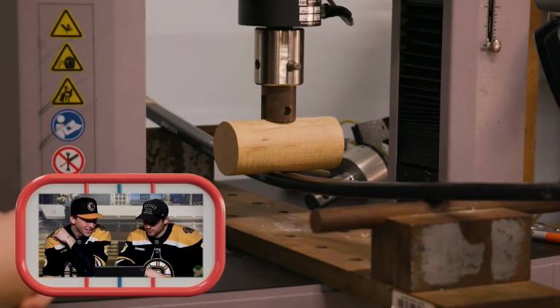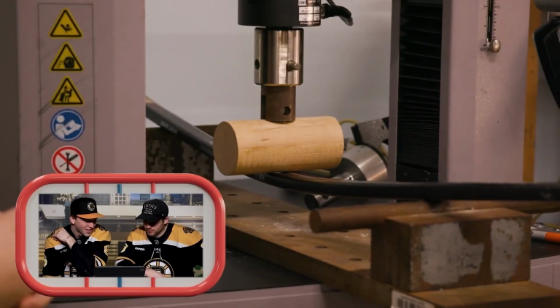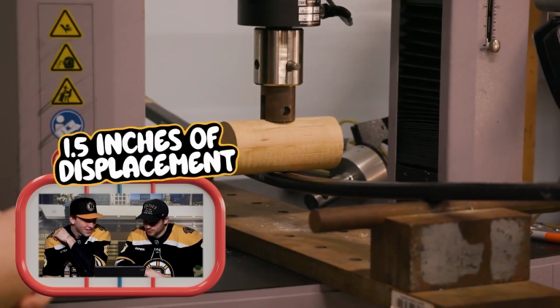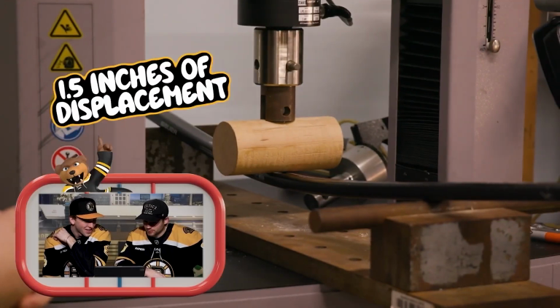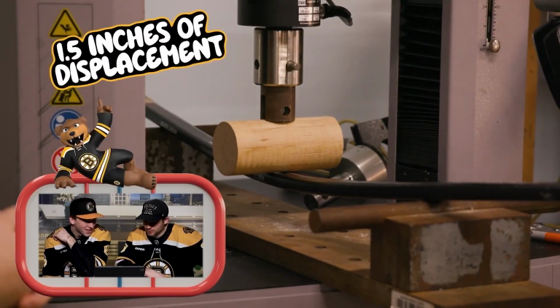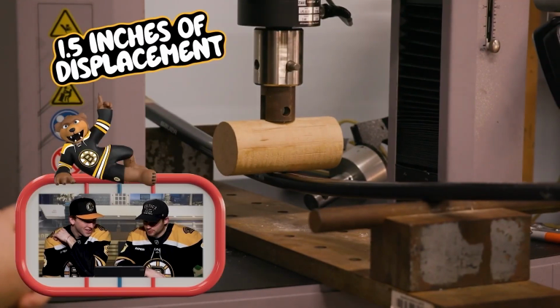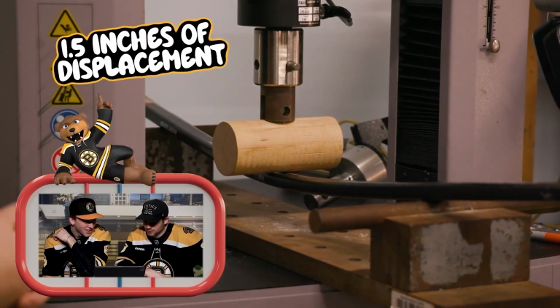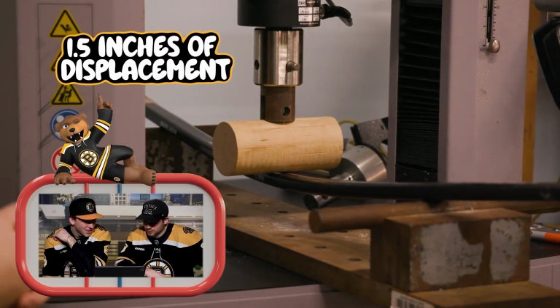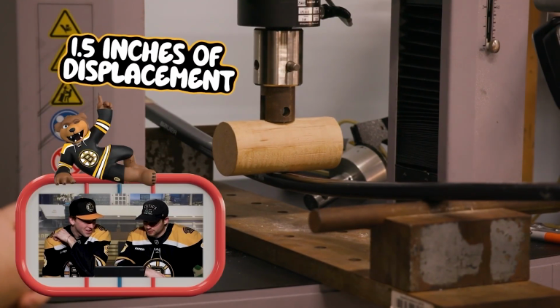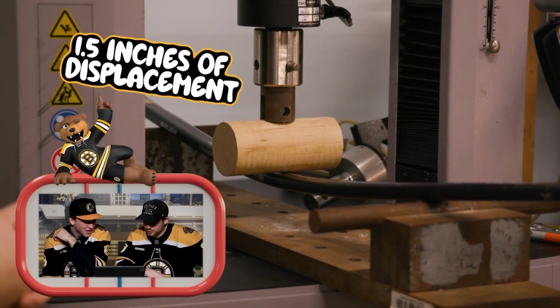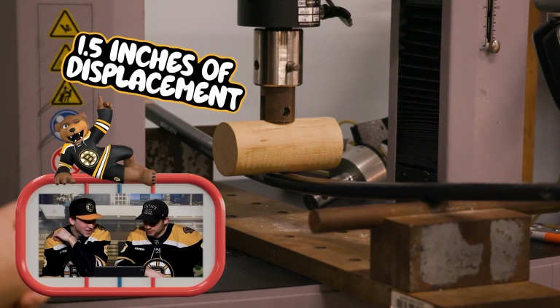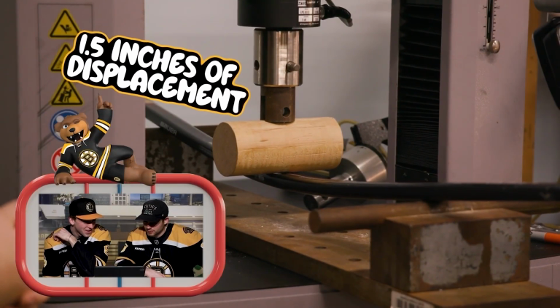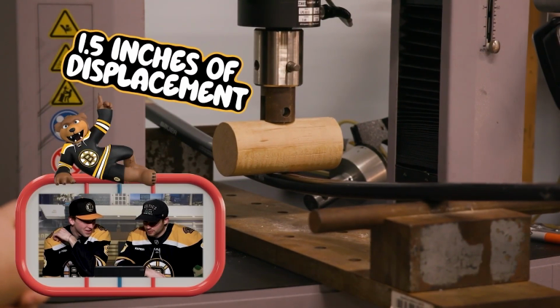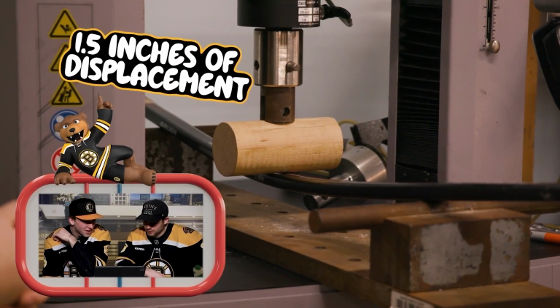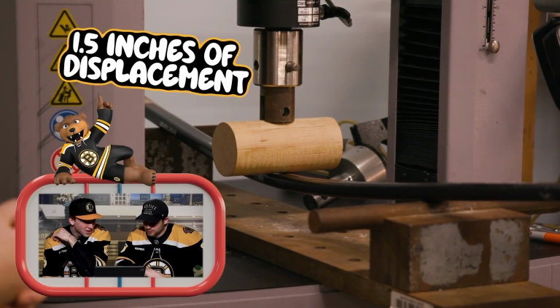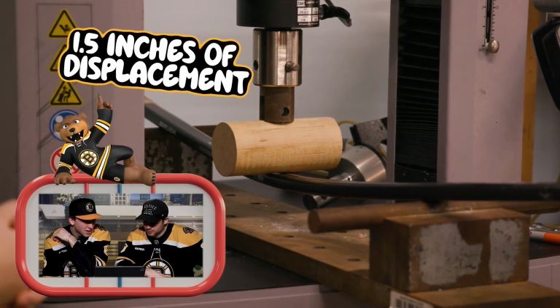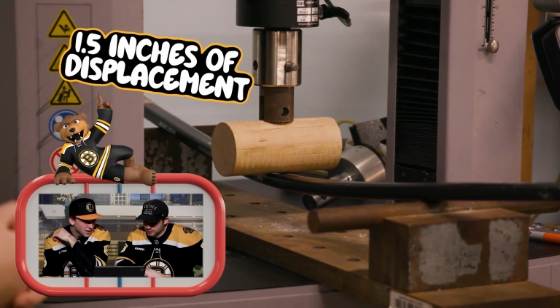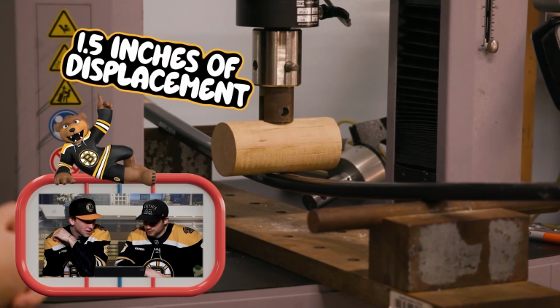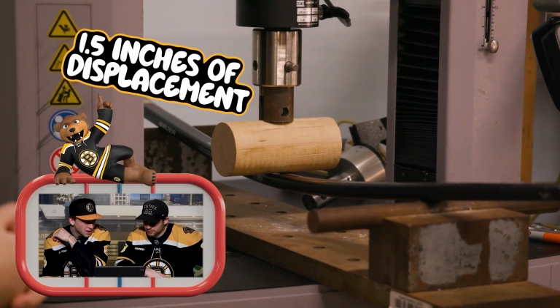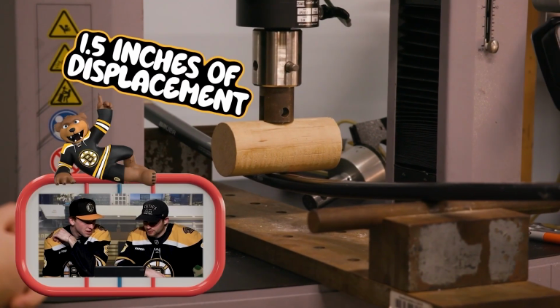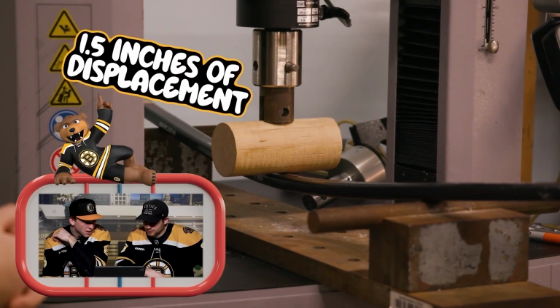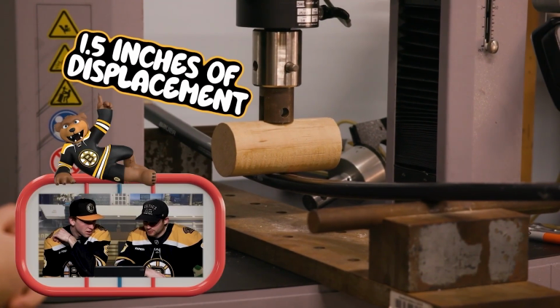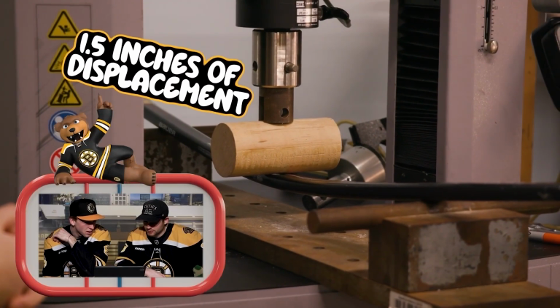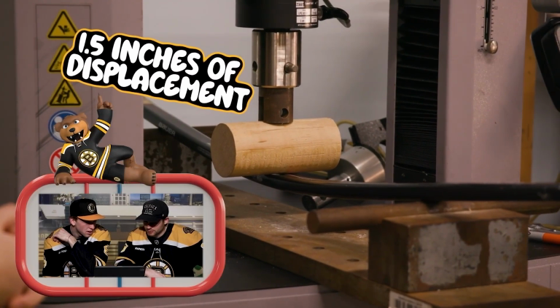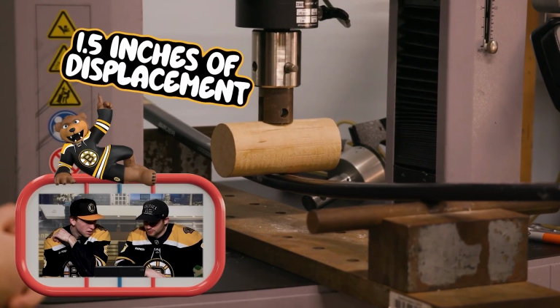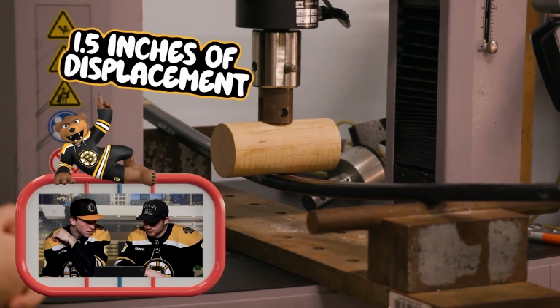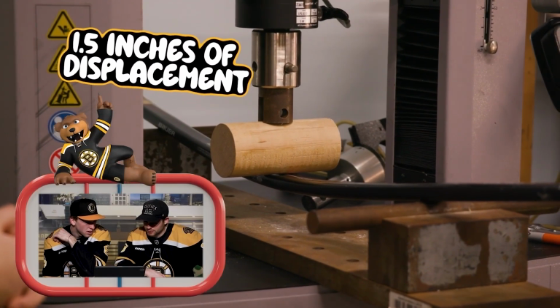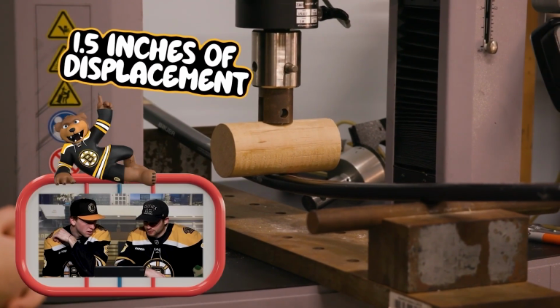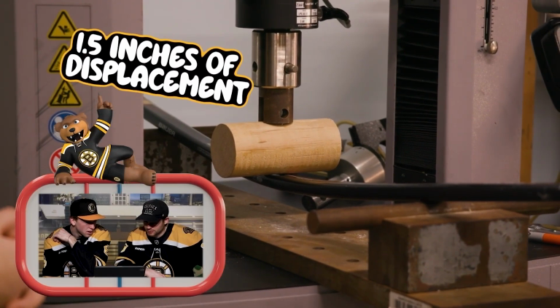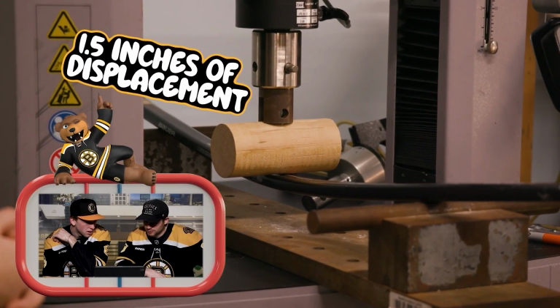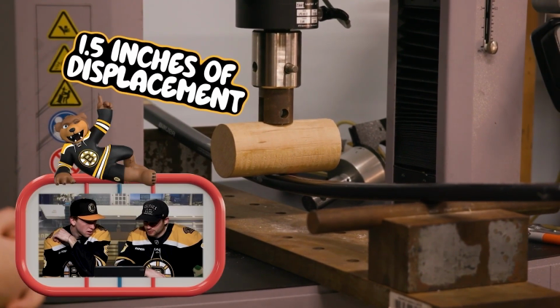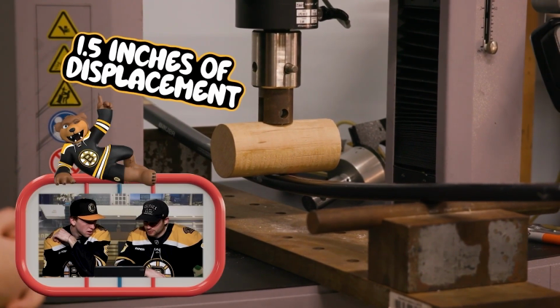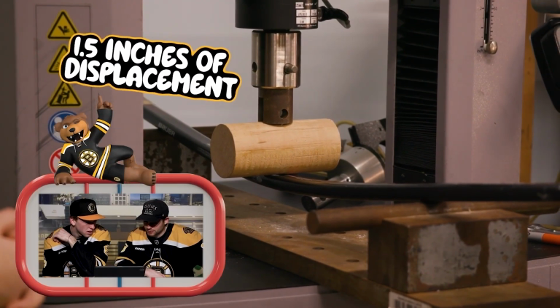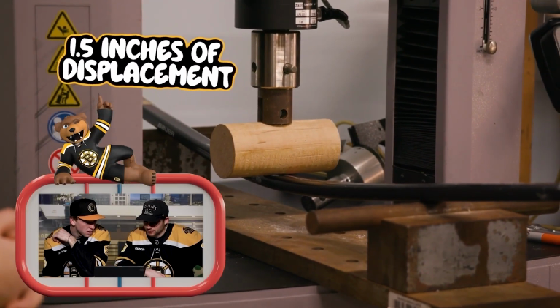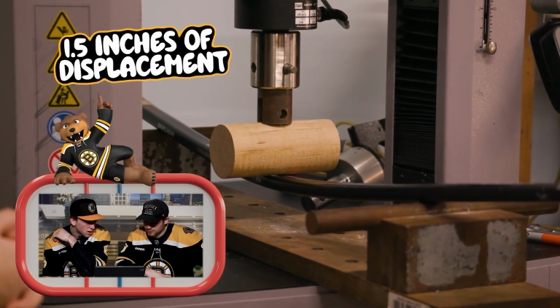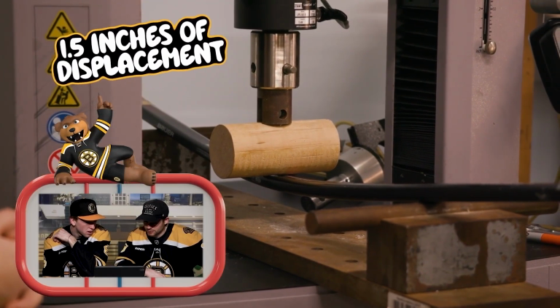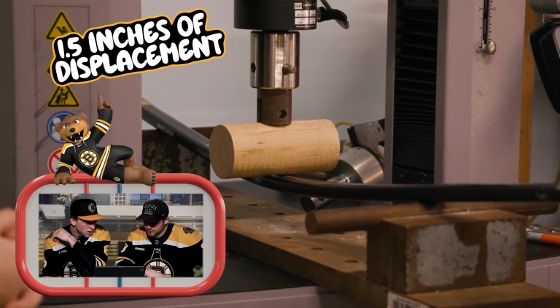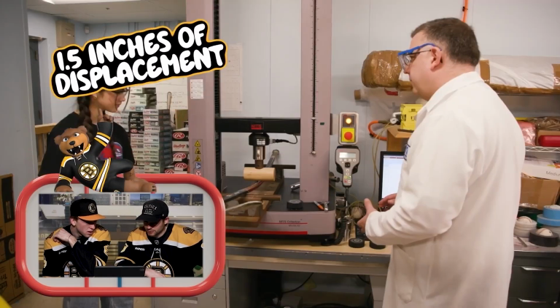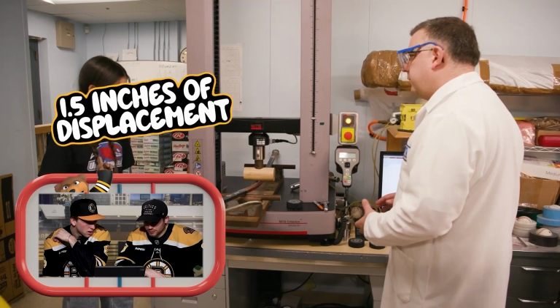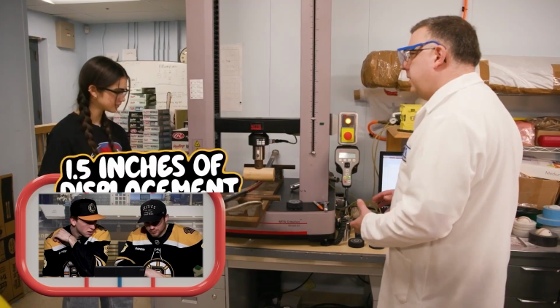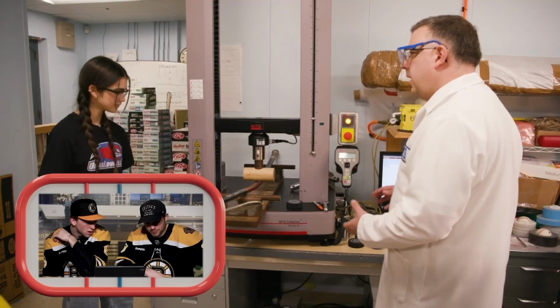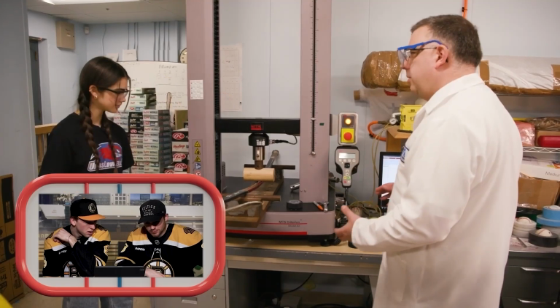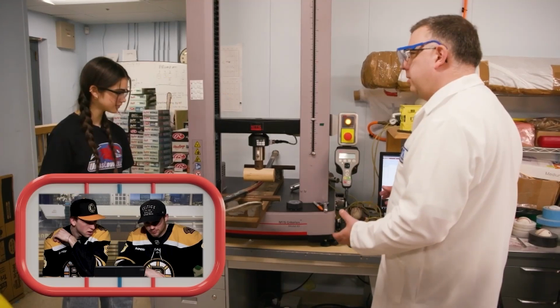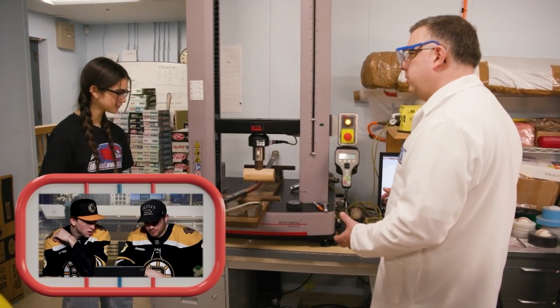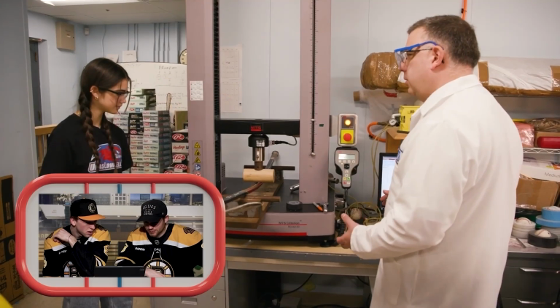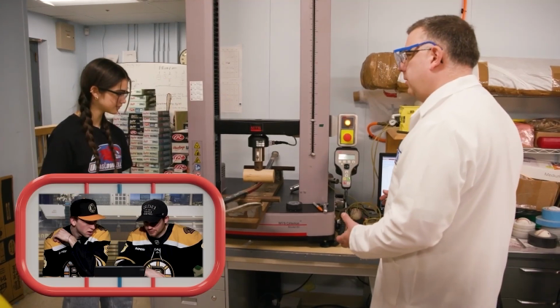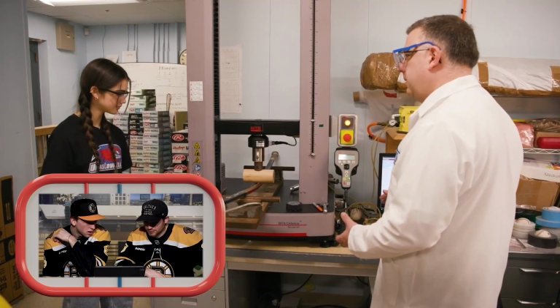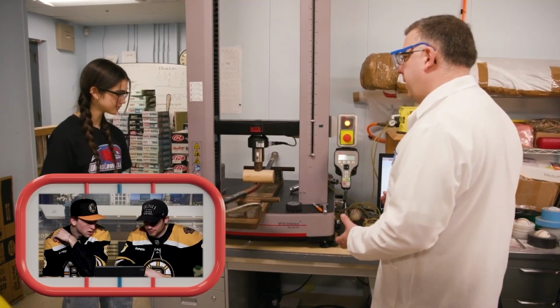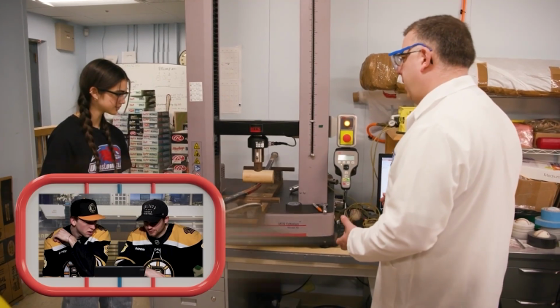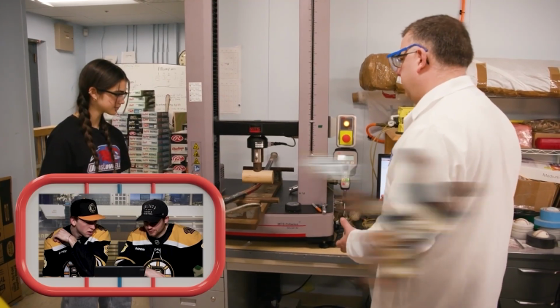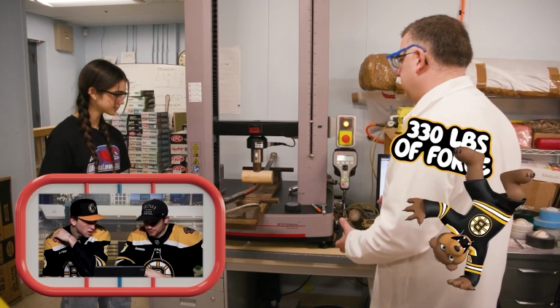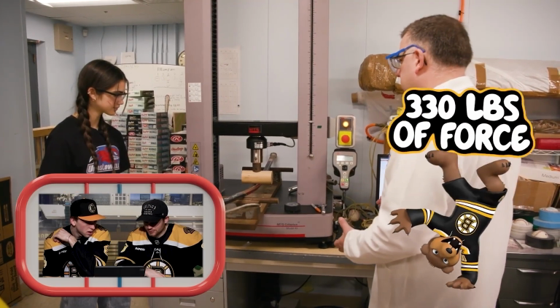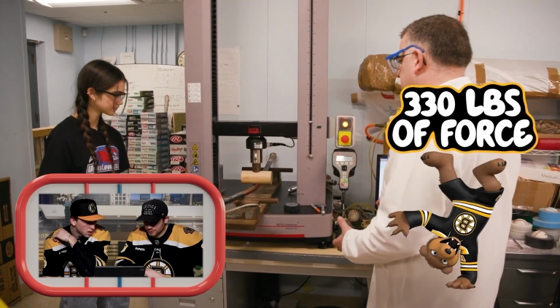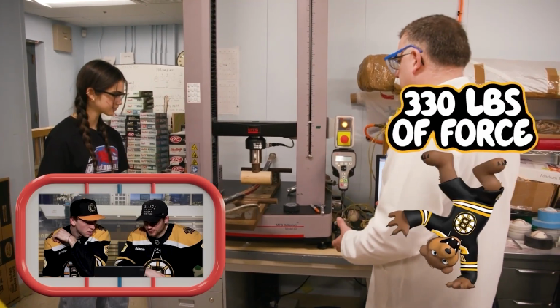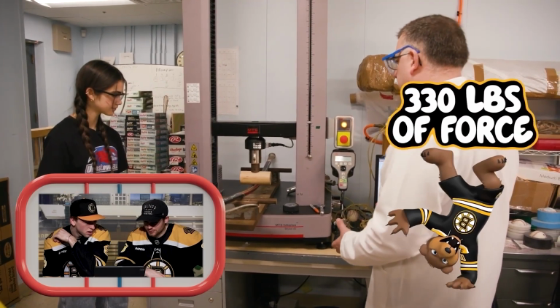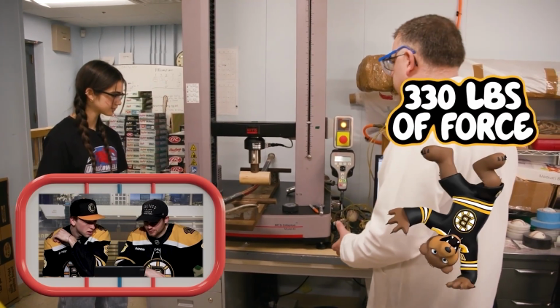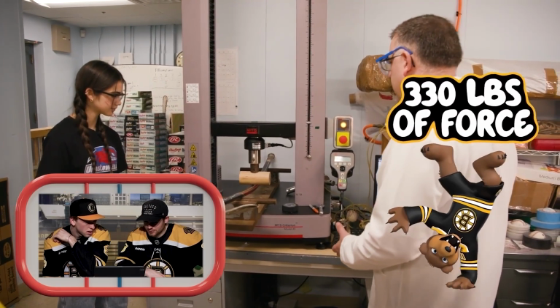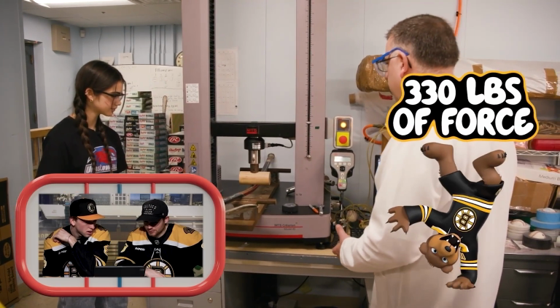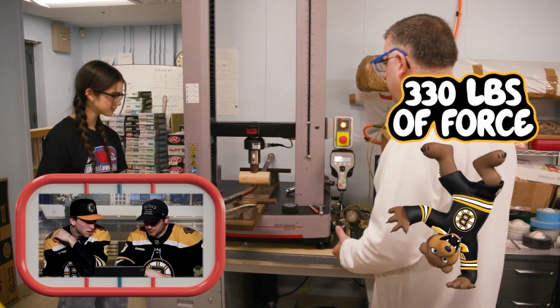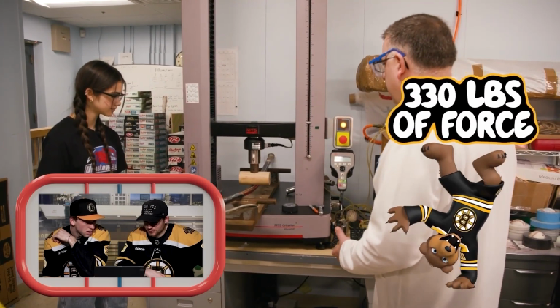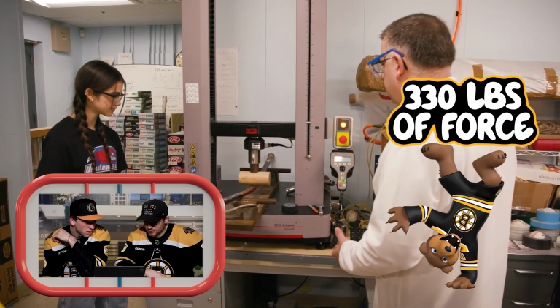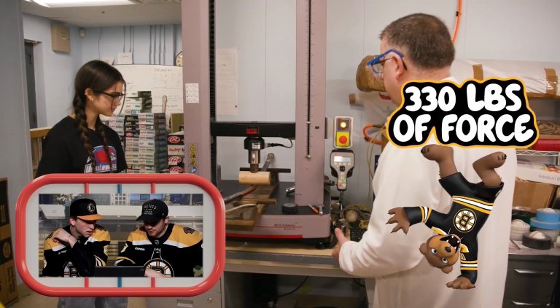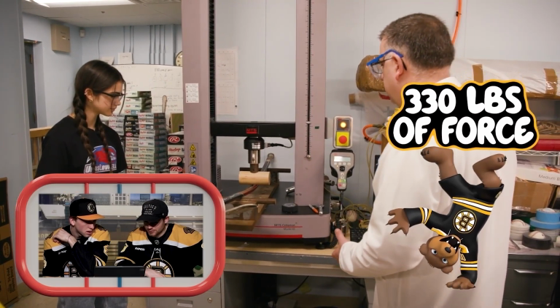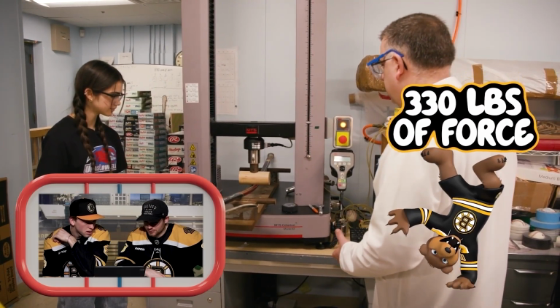We are at an inch and a half of displacement, with 330 pounds of load on this.